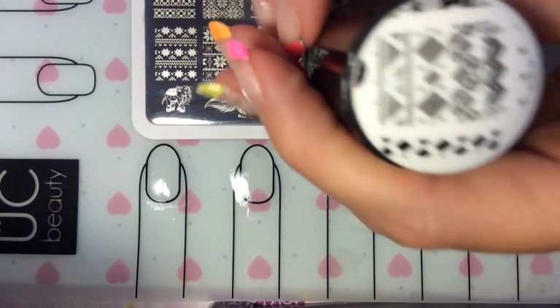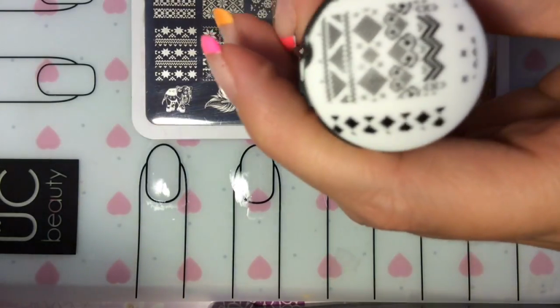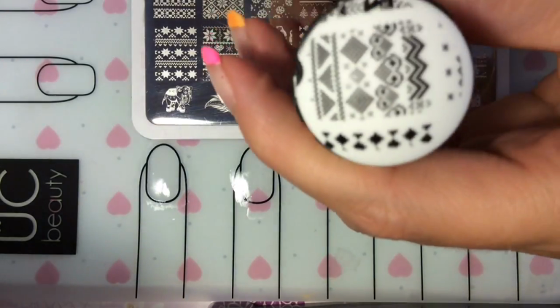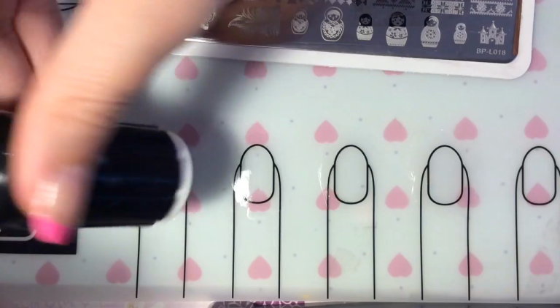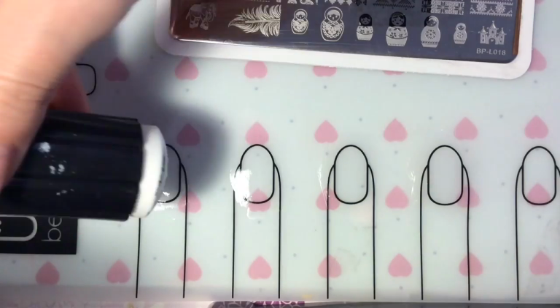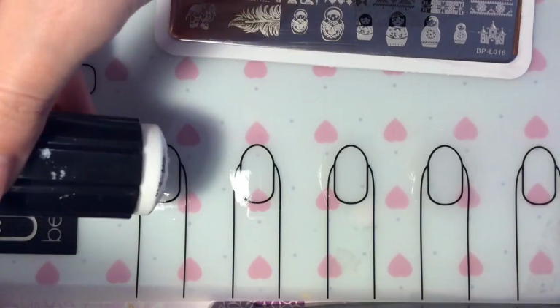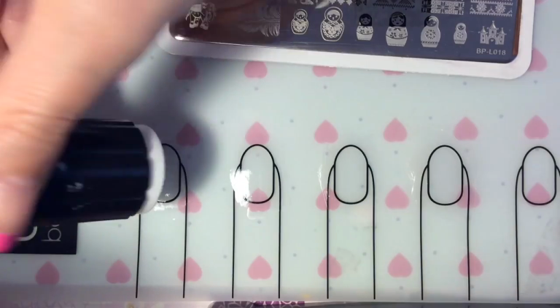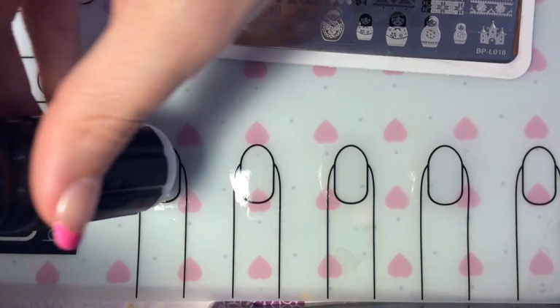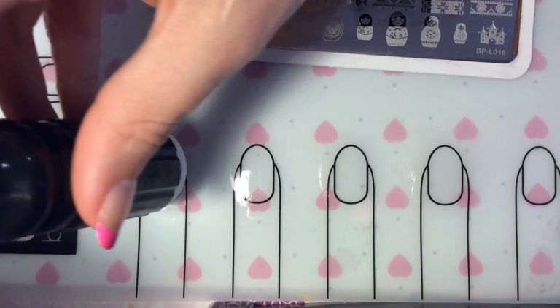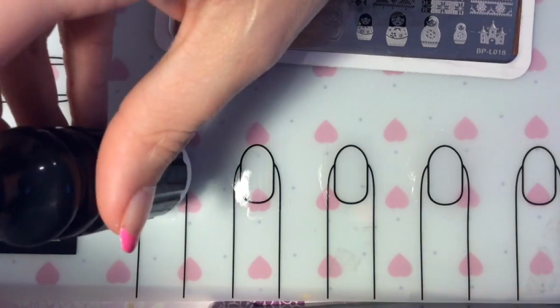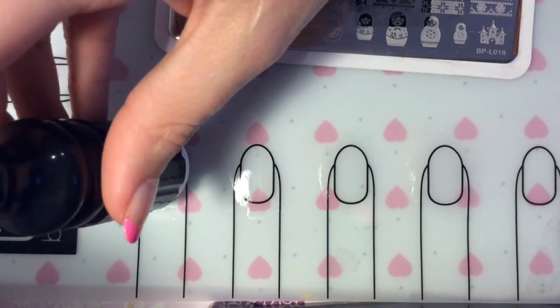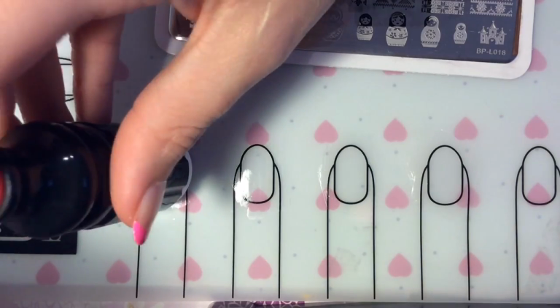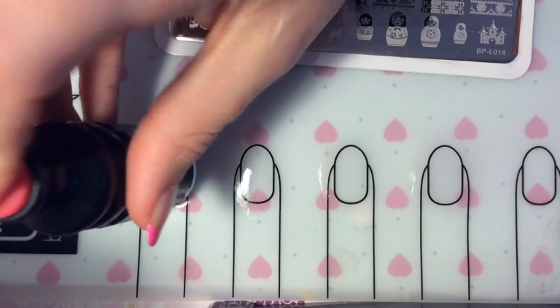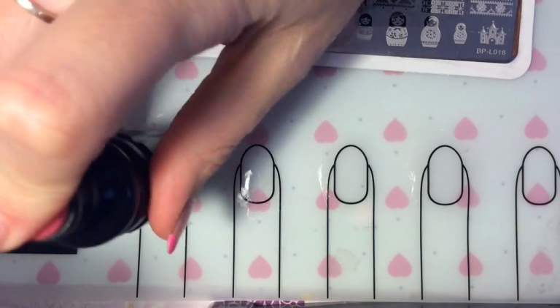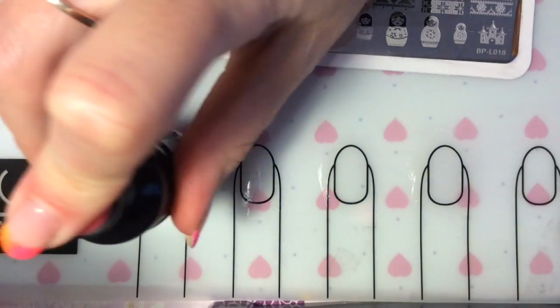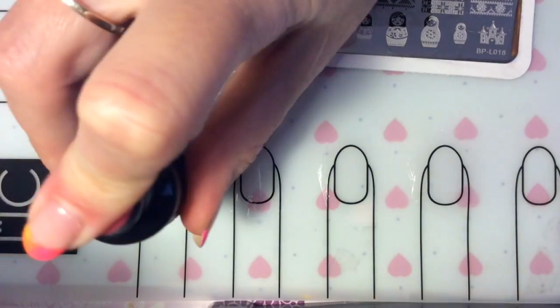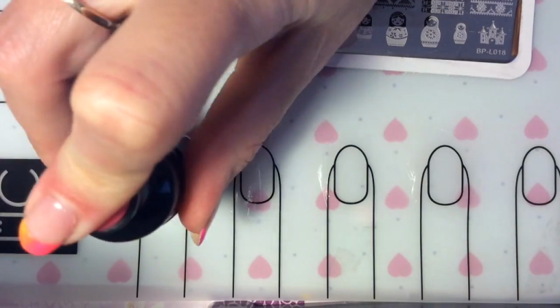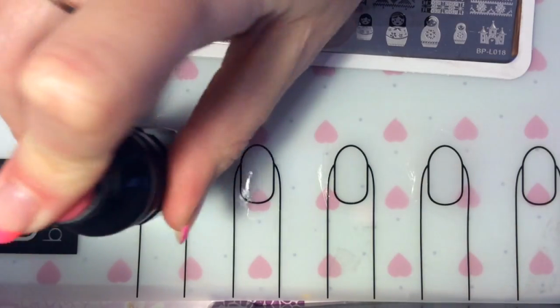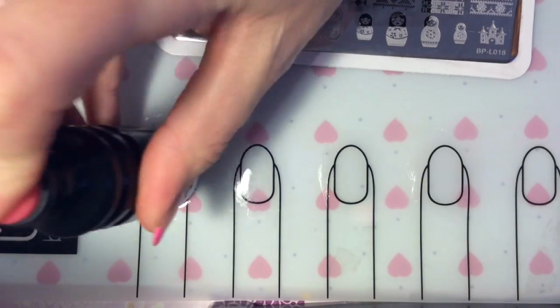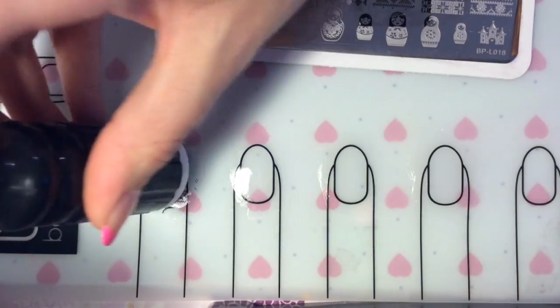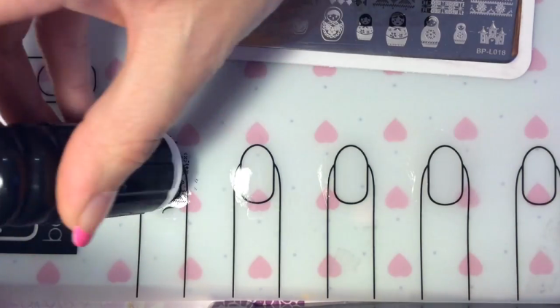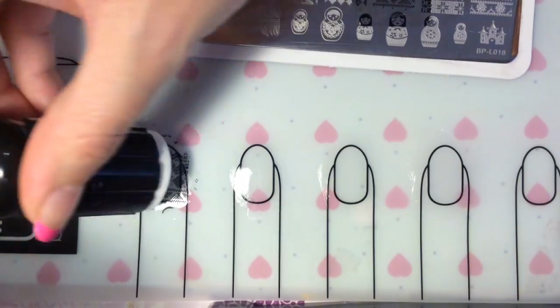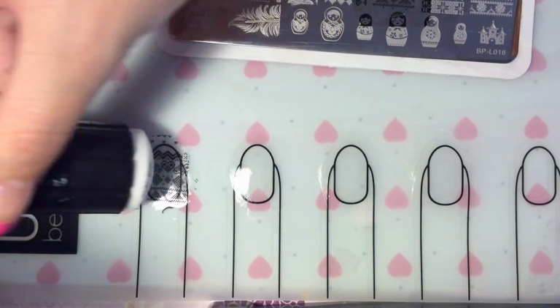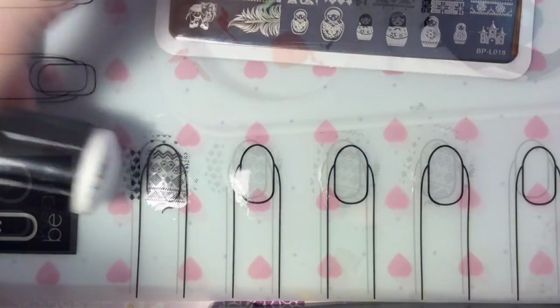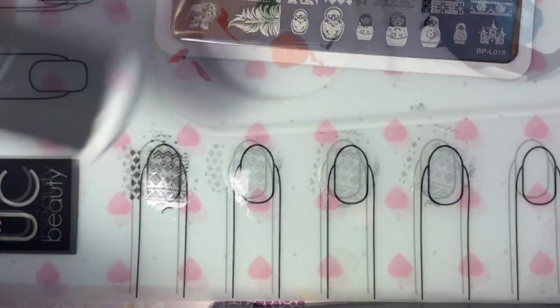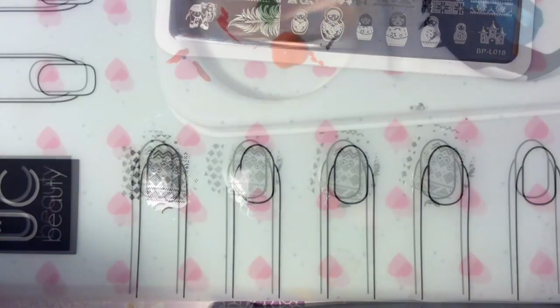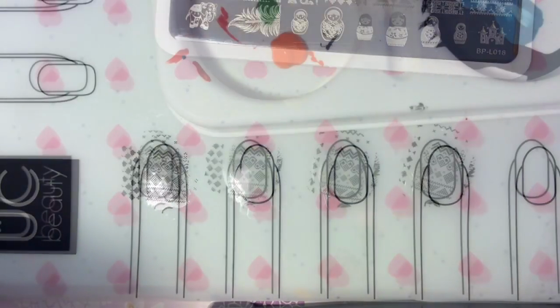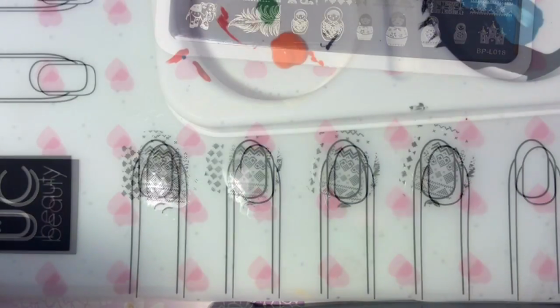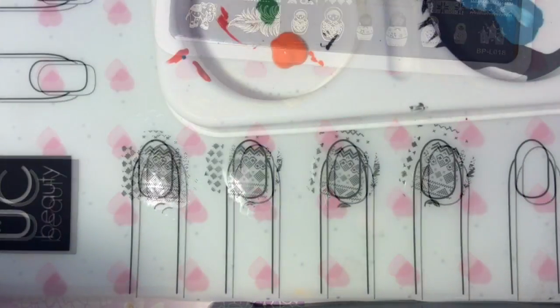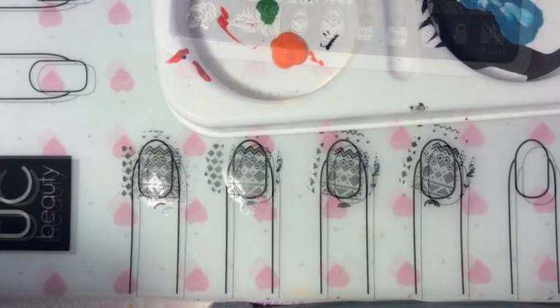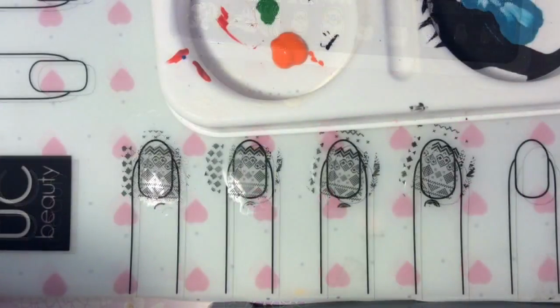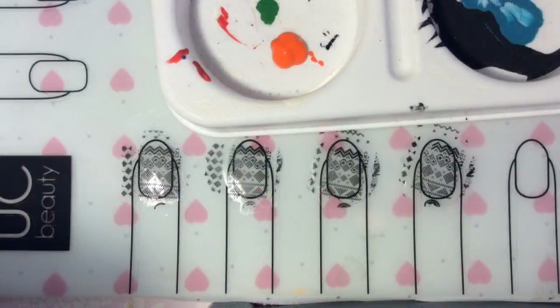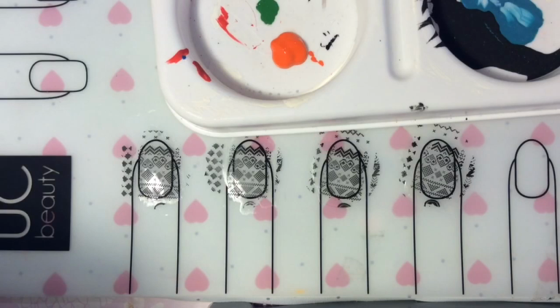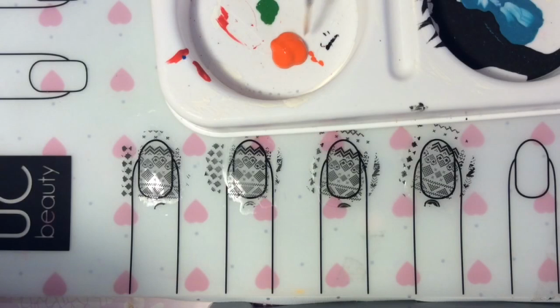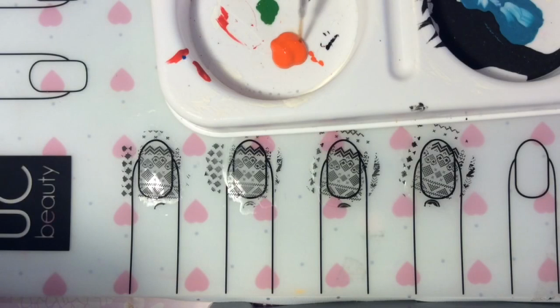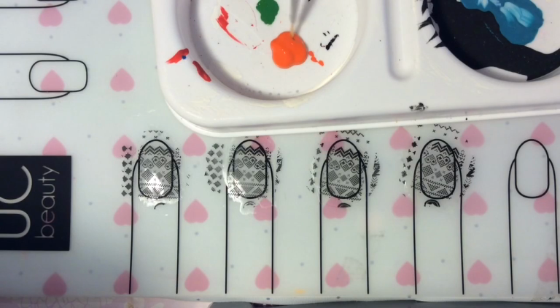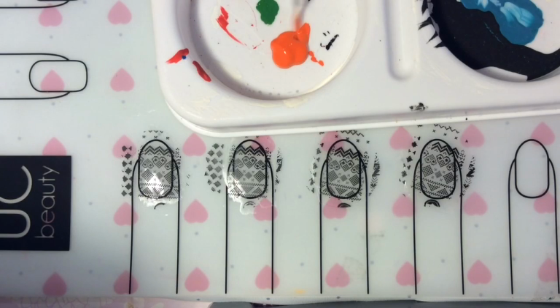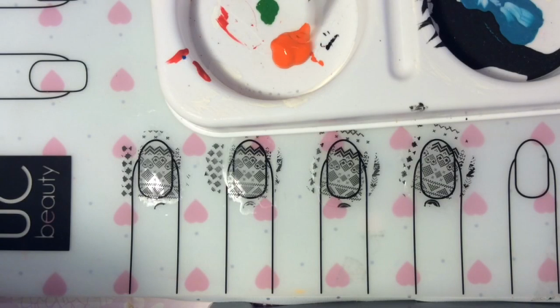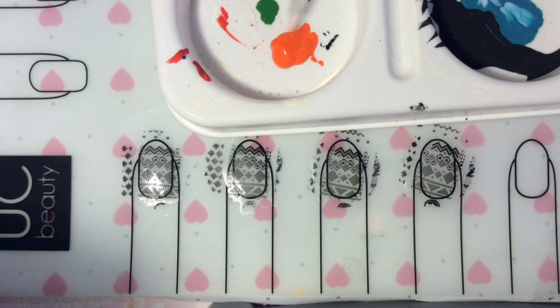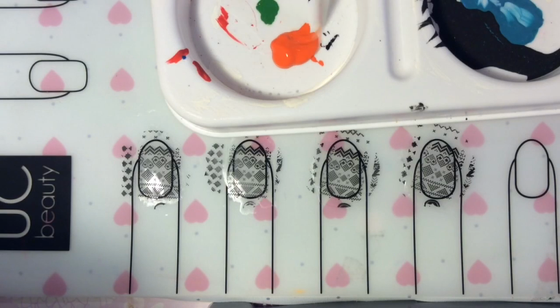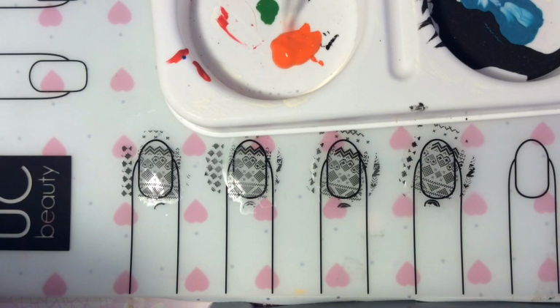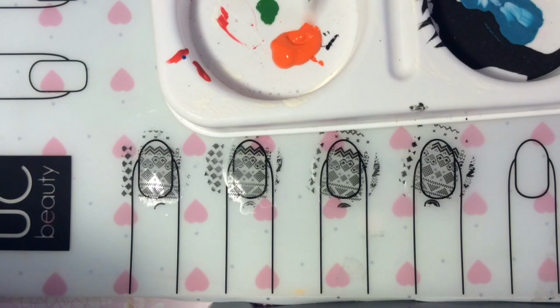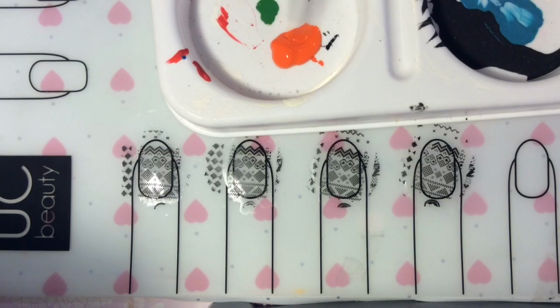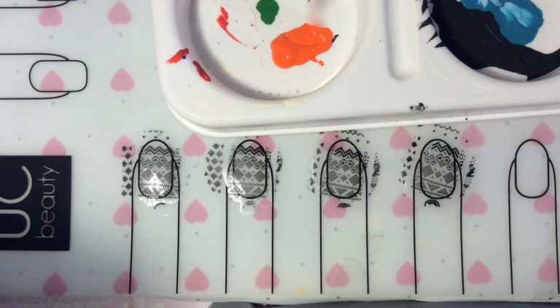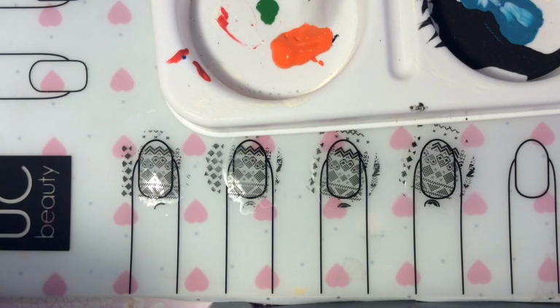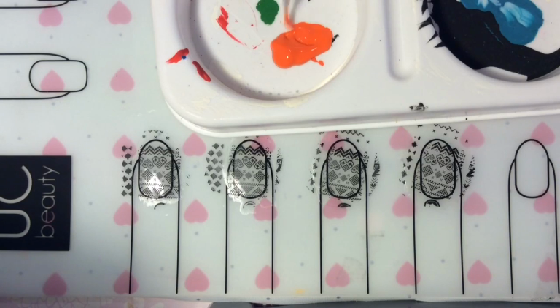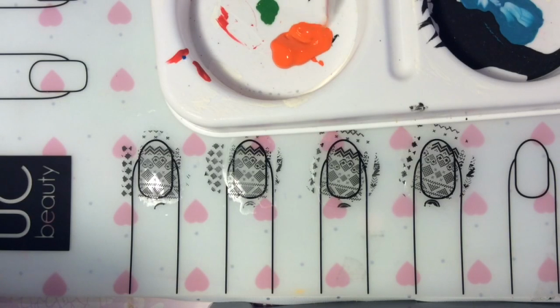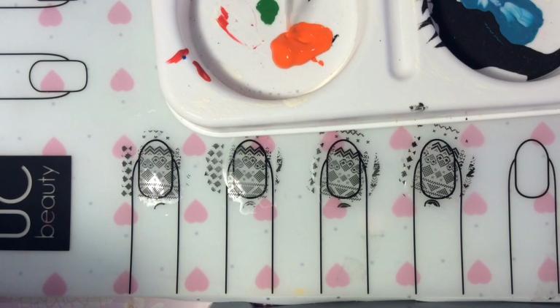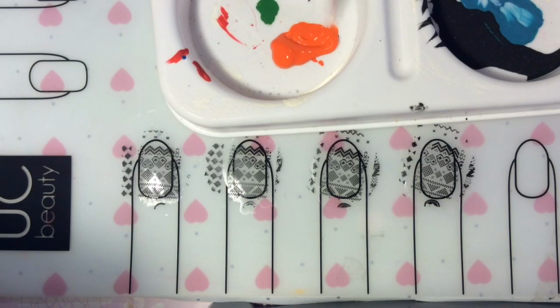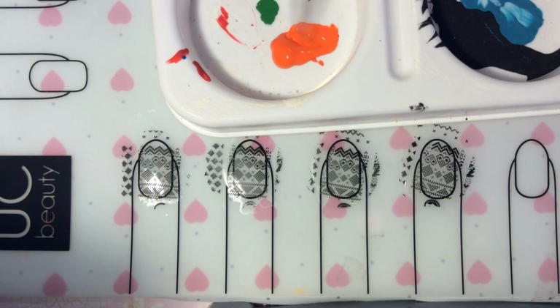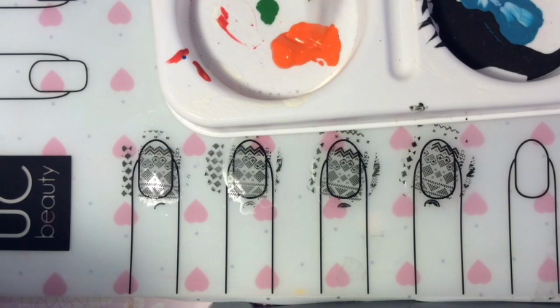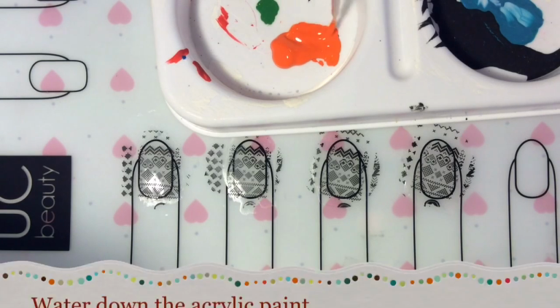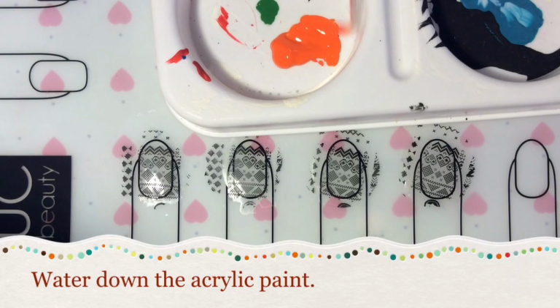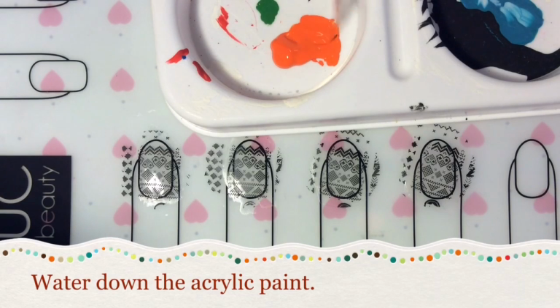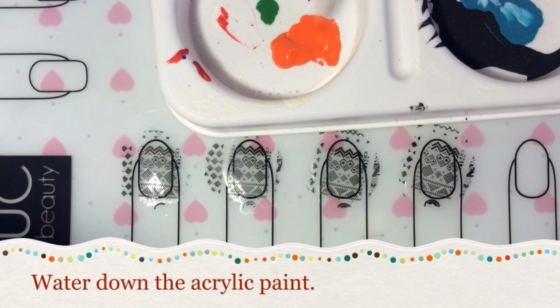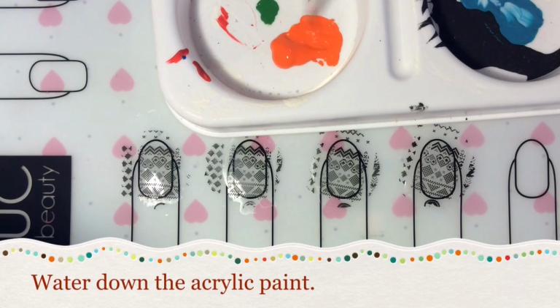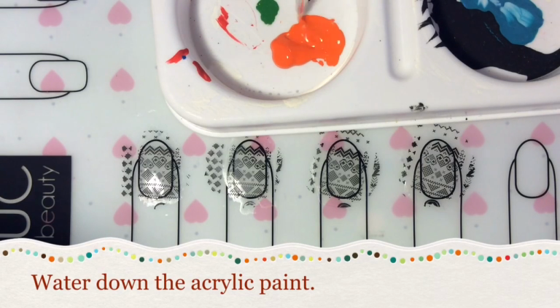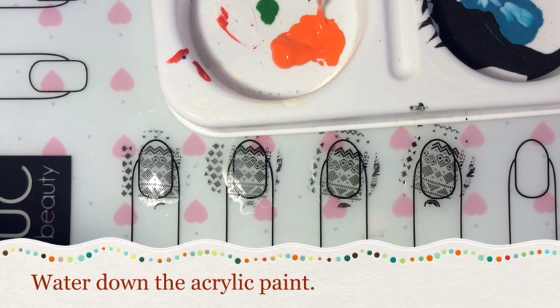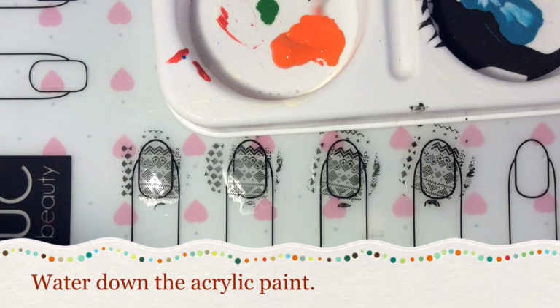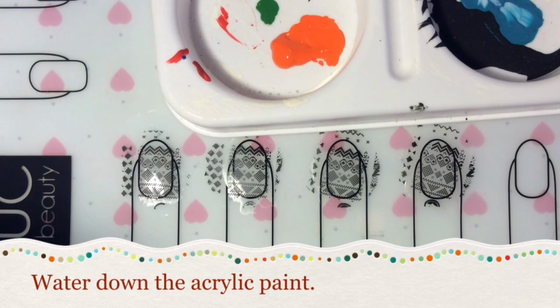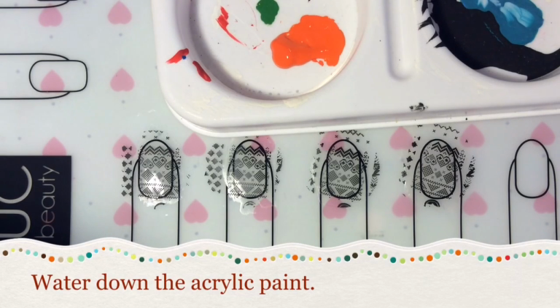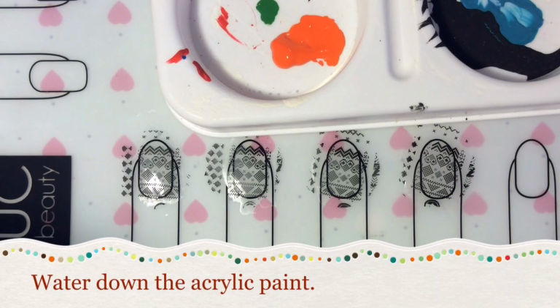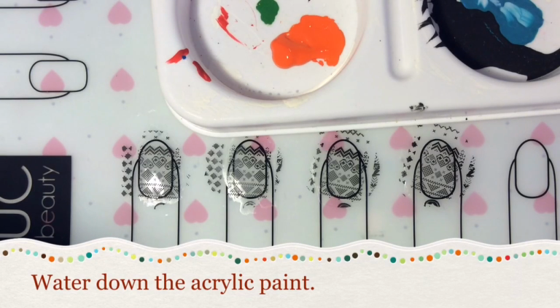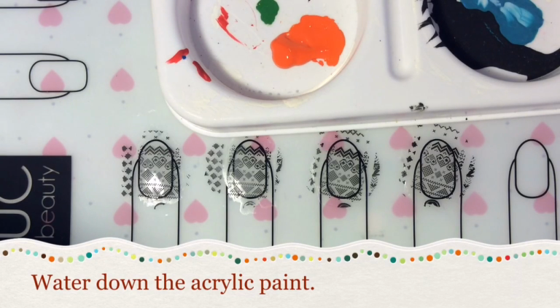This is the image that I am using here. I'm just going to go ahead and place that on all of the practice fingers.